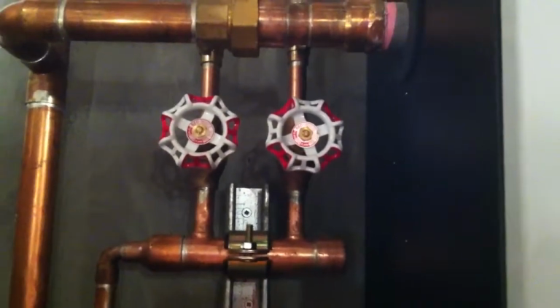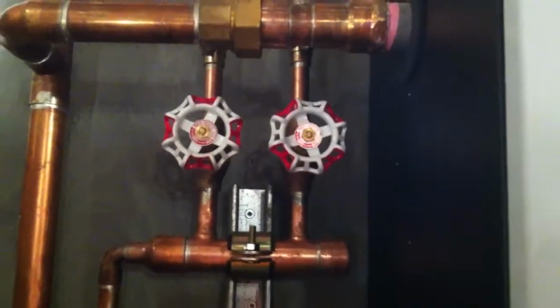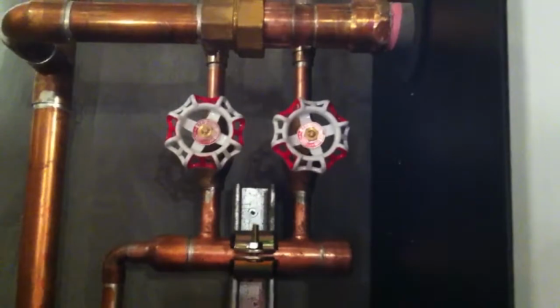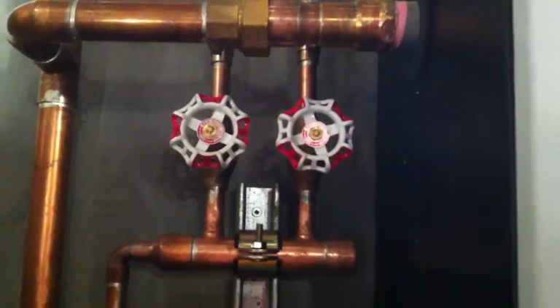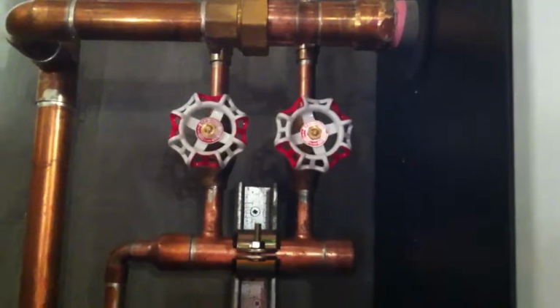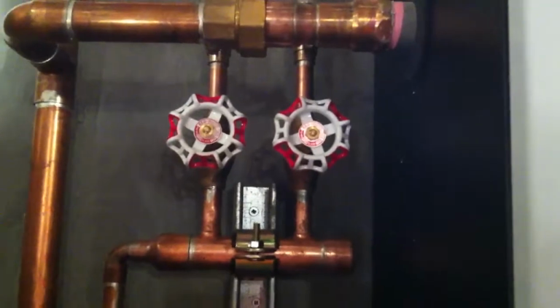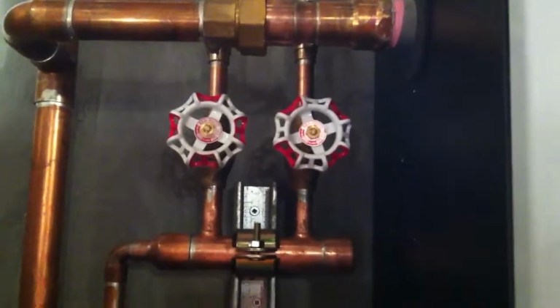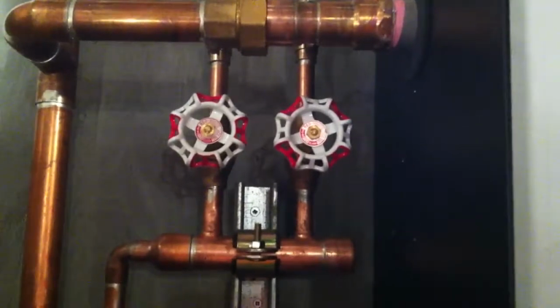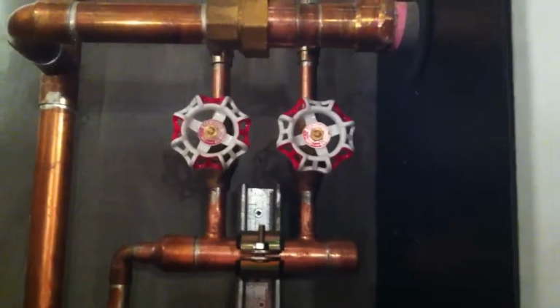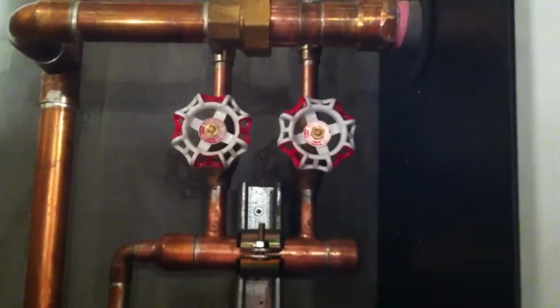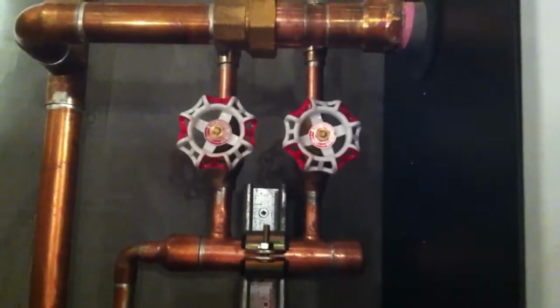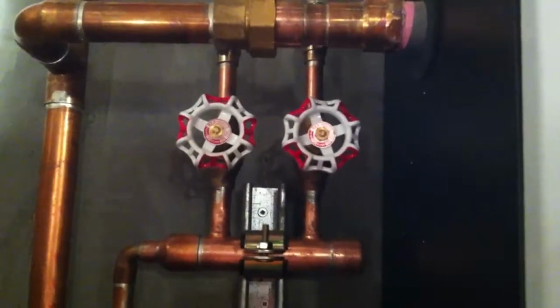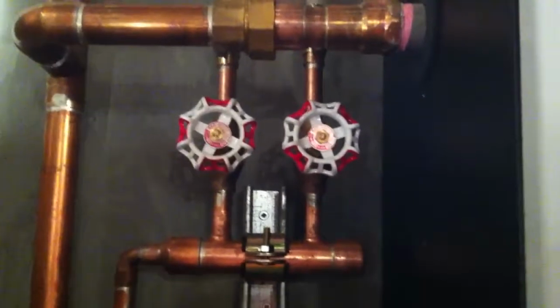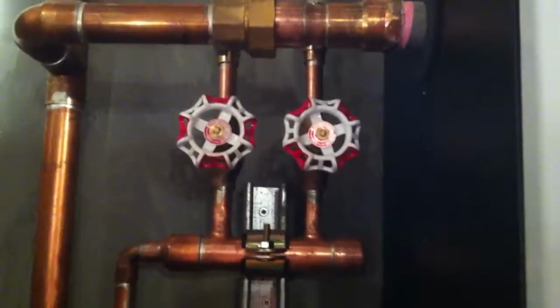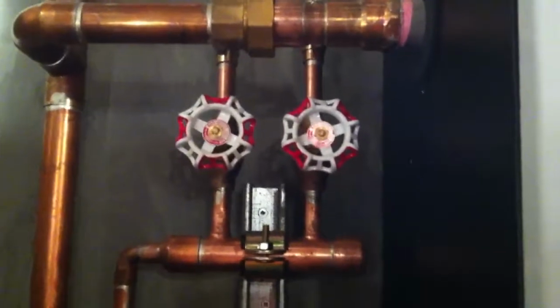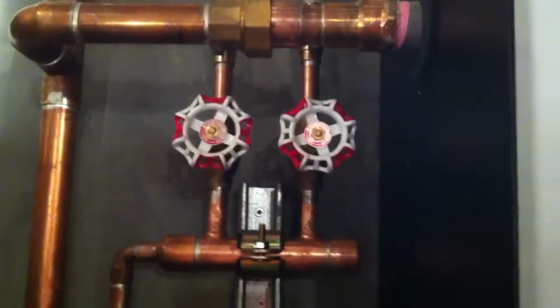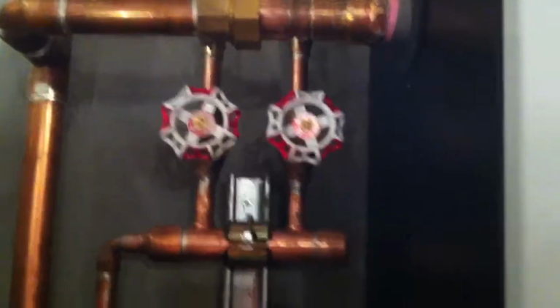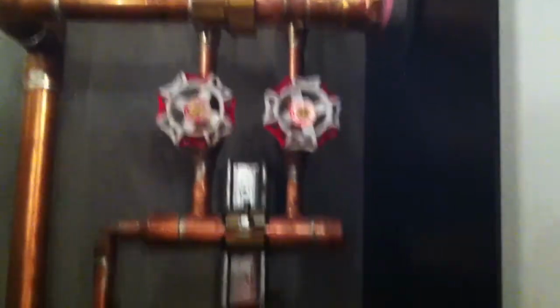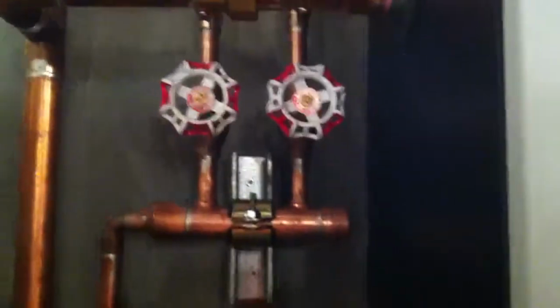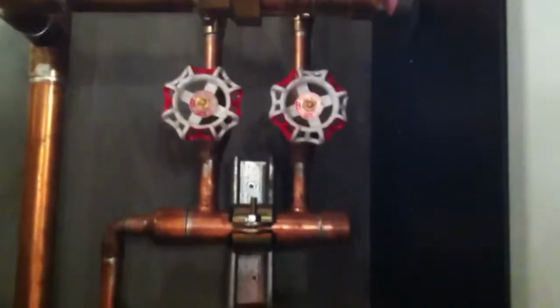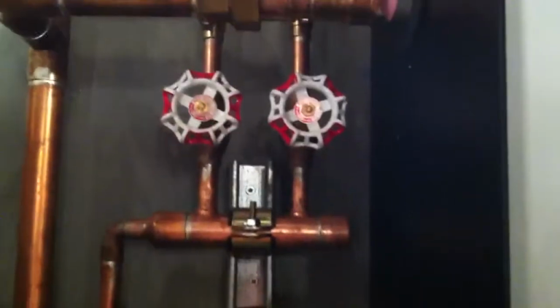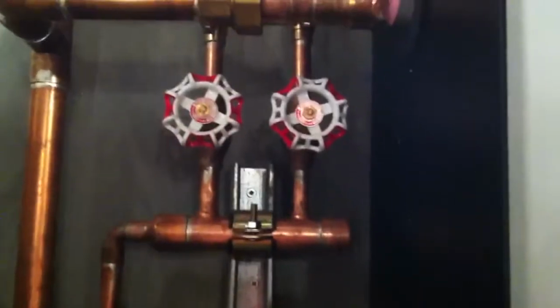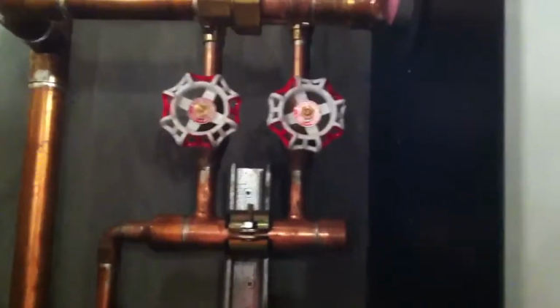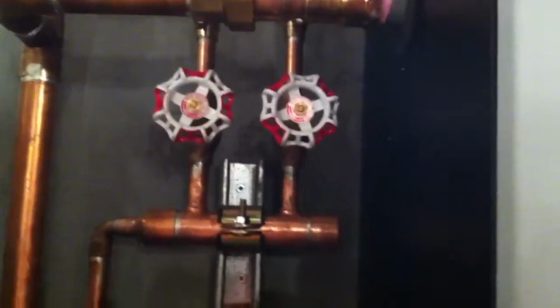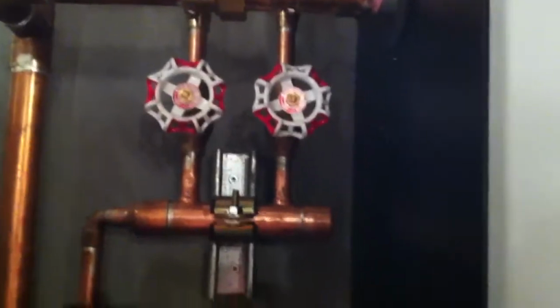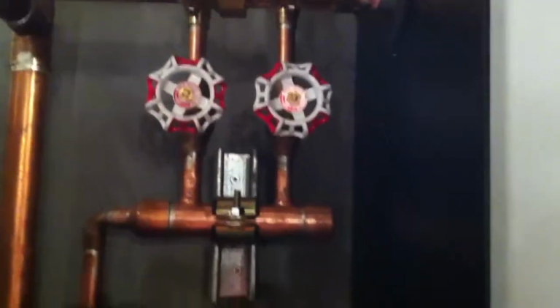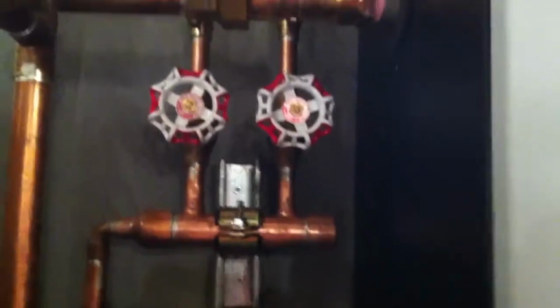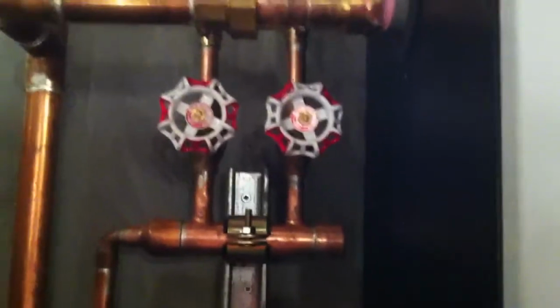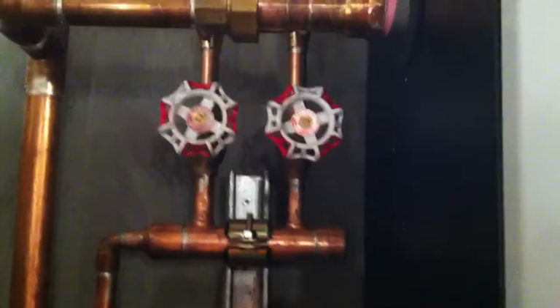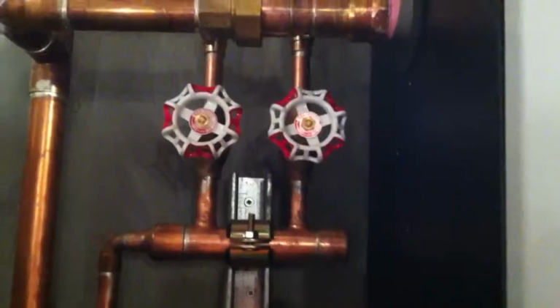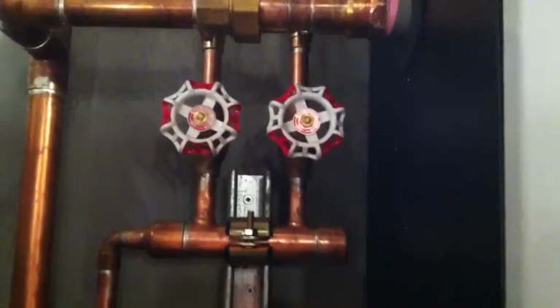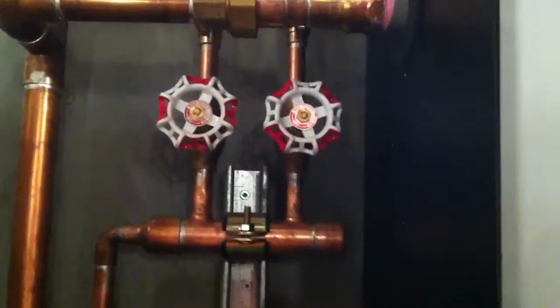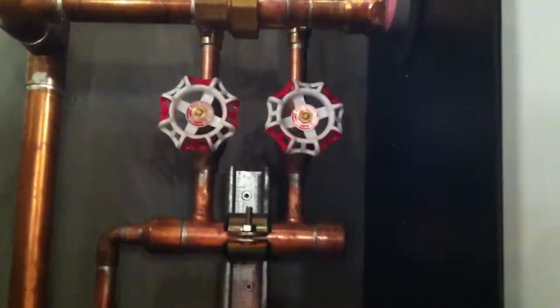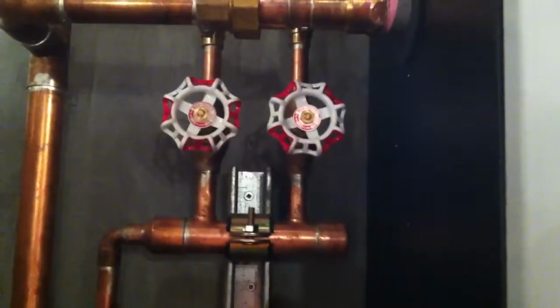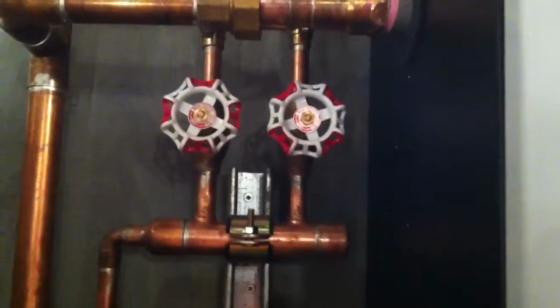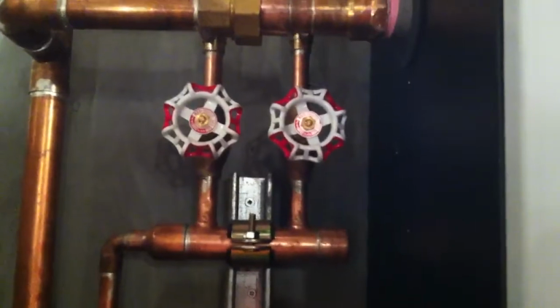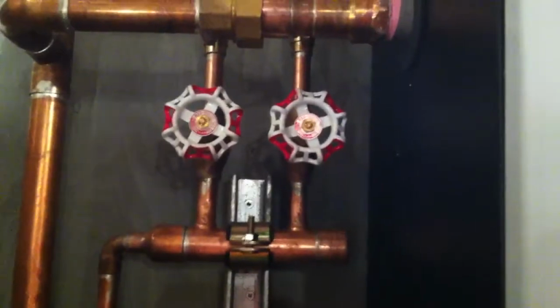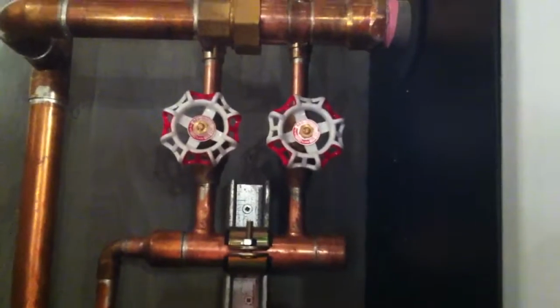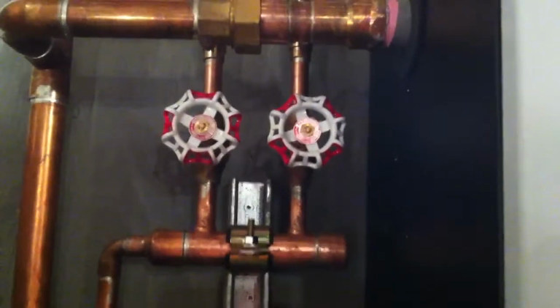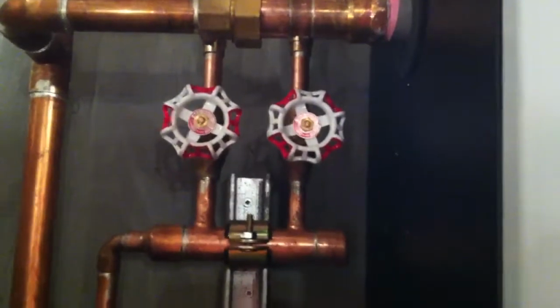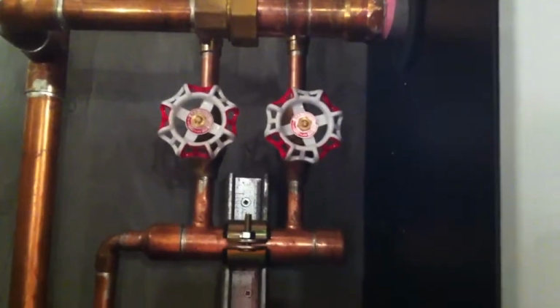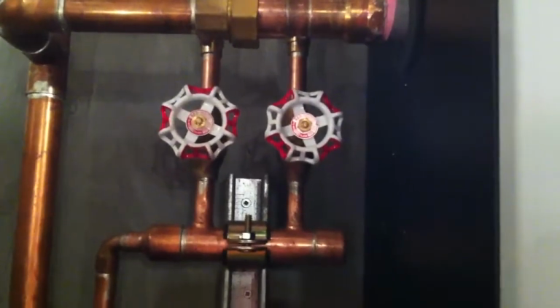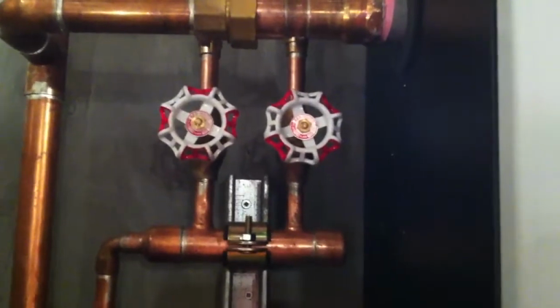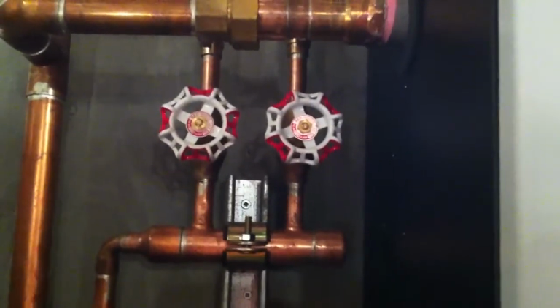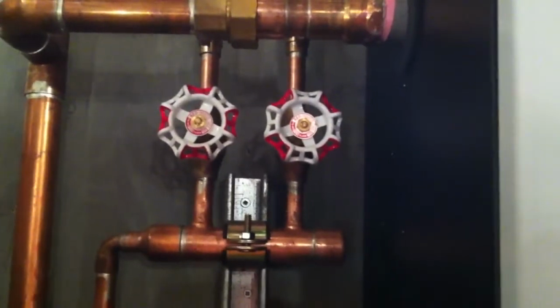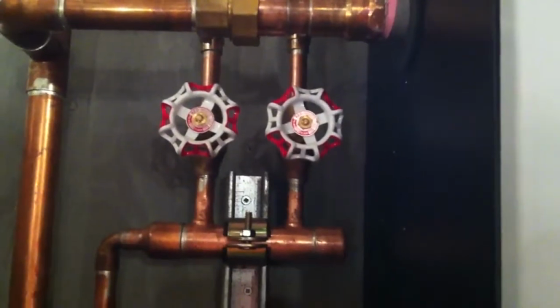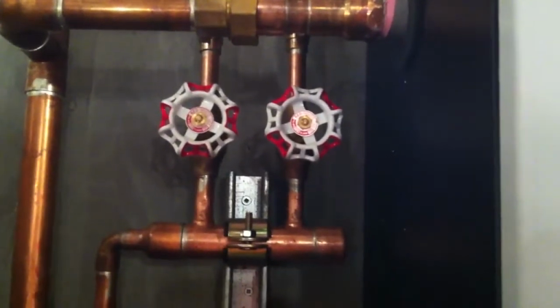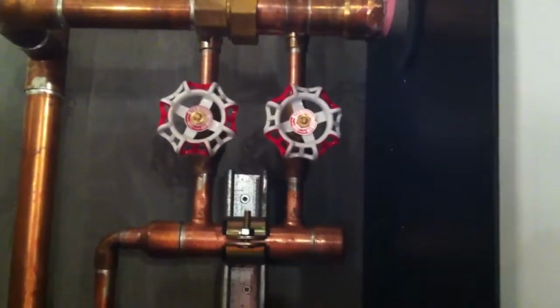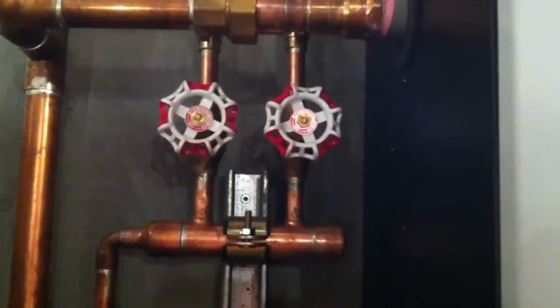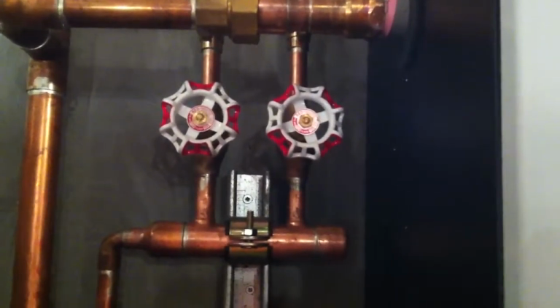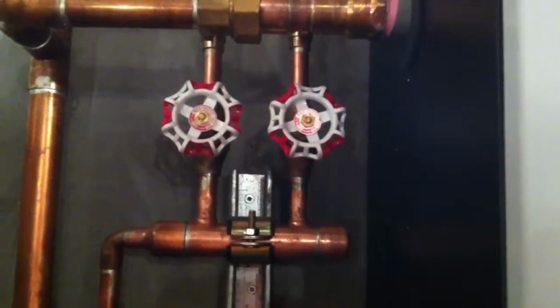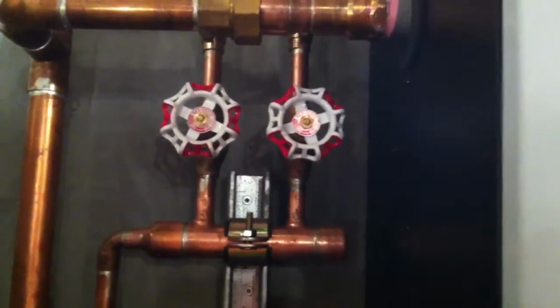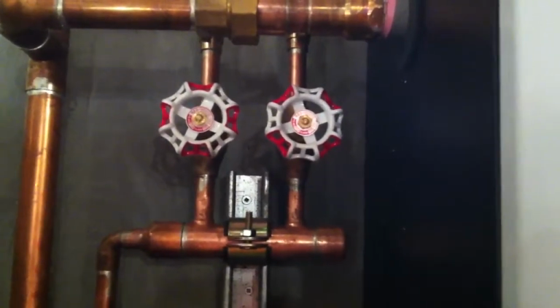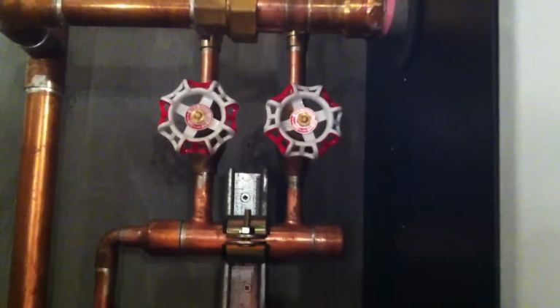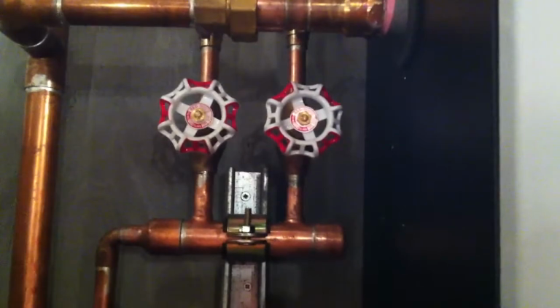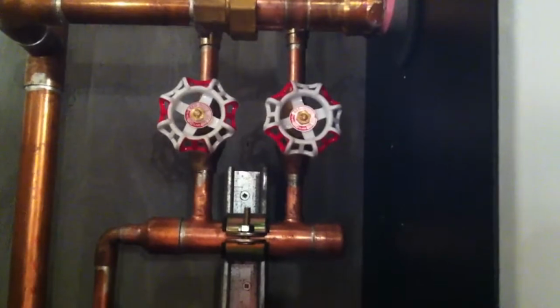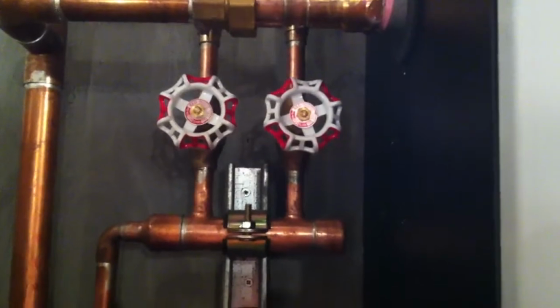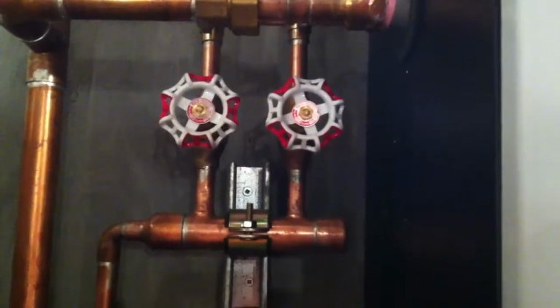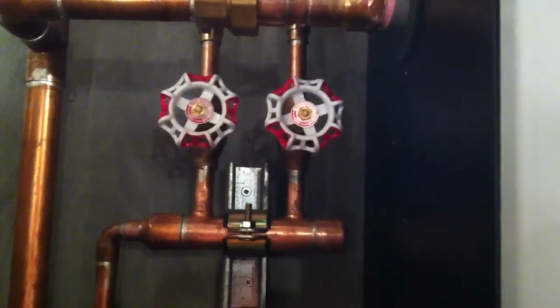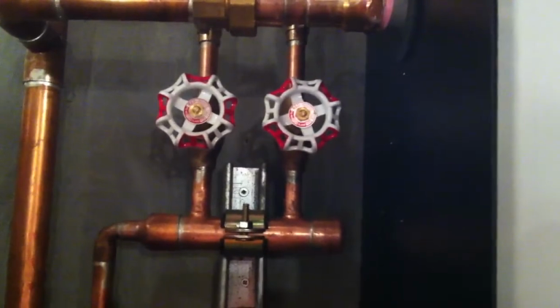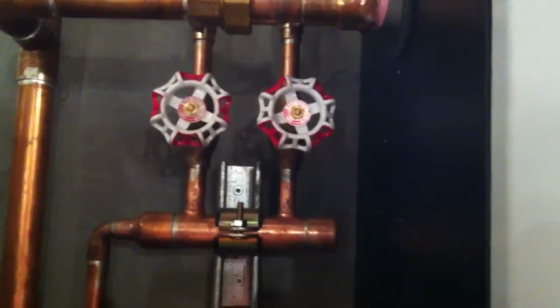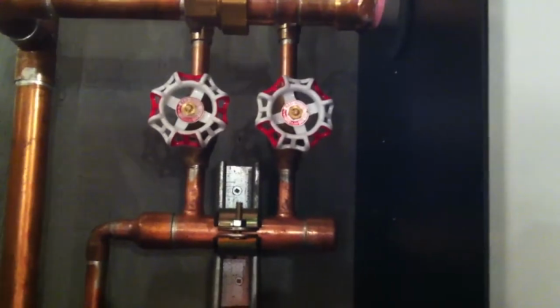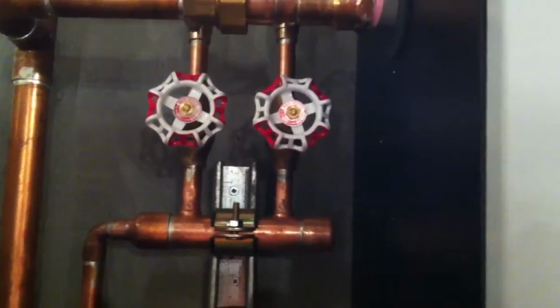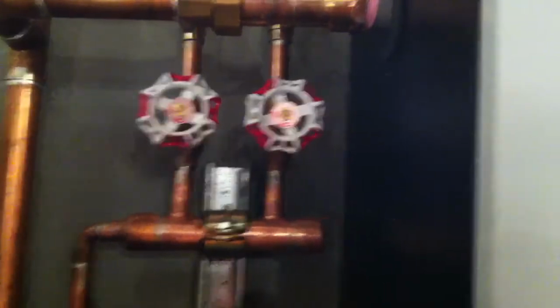Anyhow, that's my valves in action. Thanks guys.